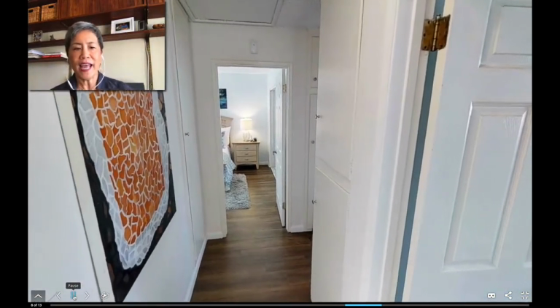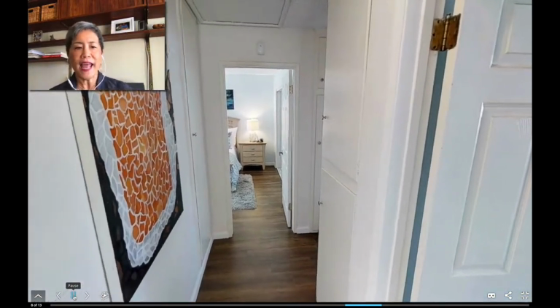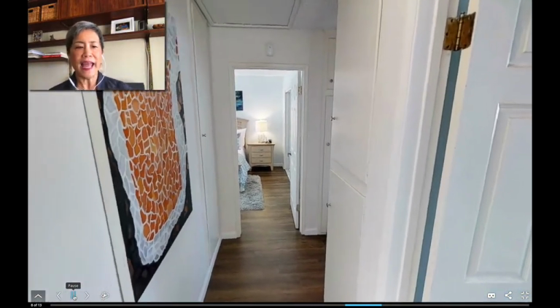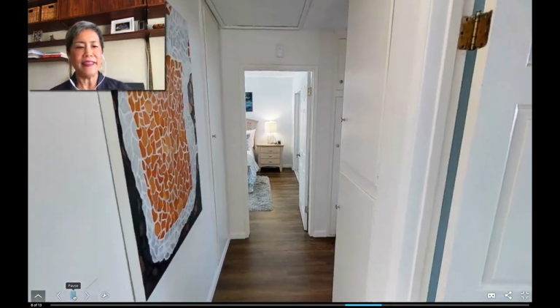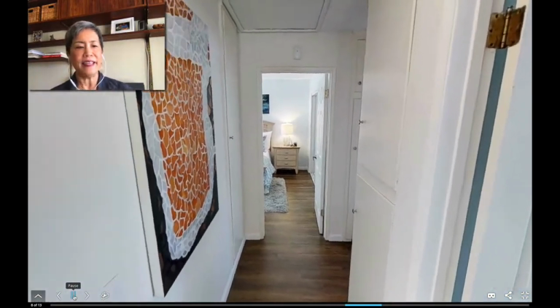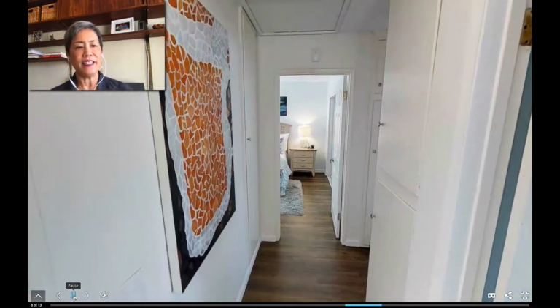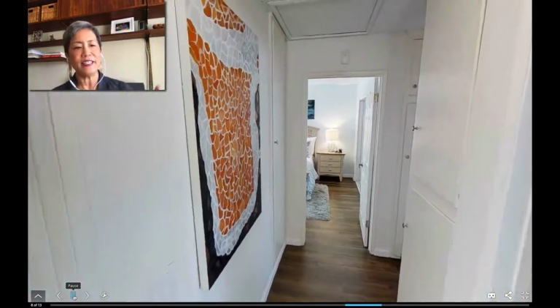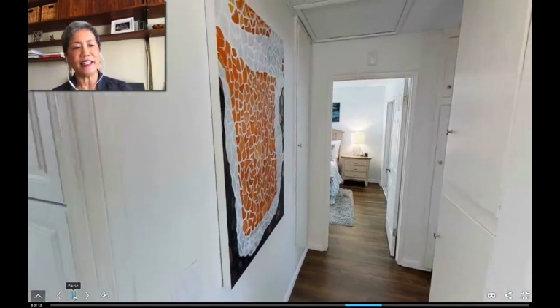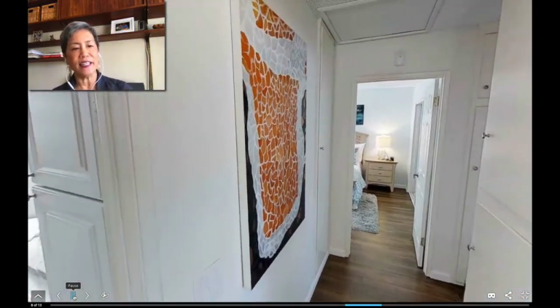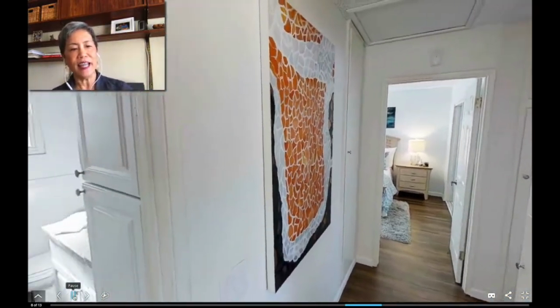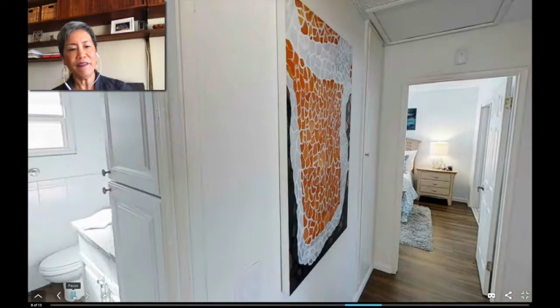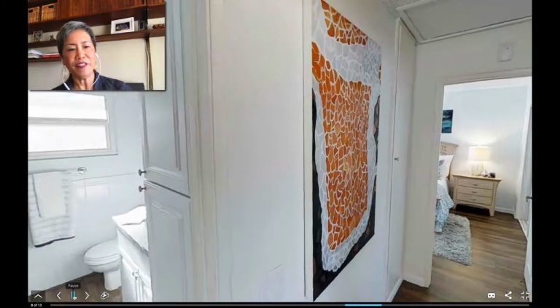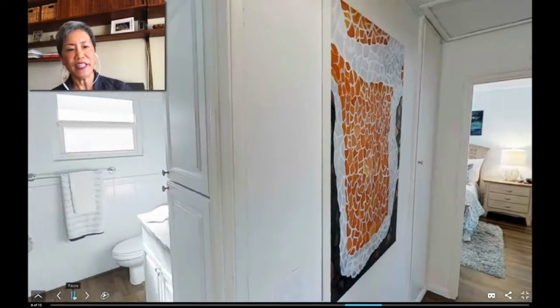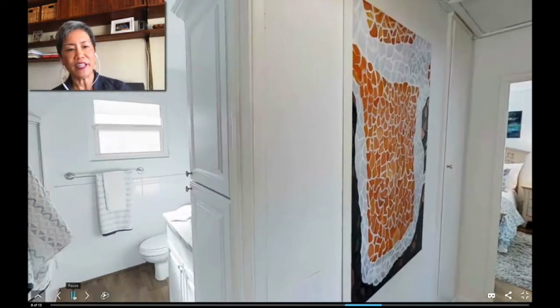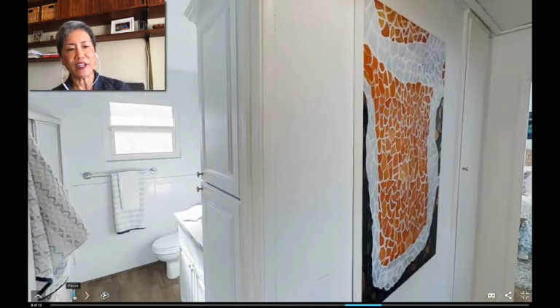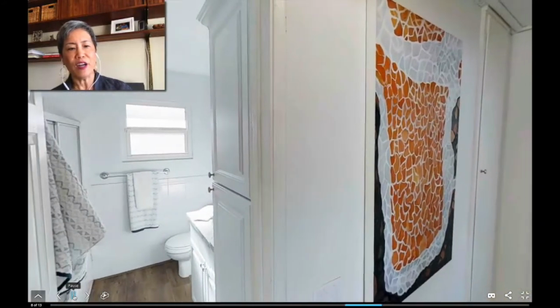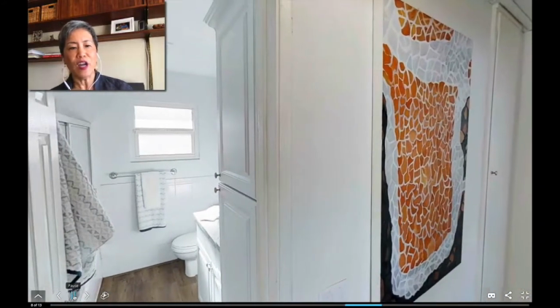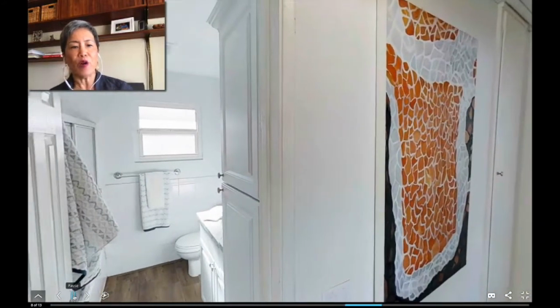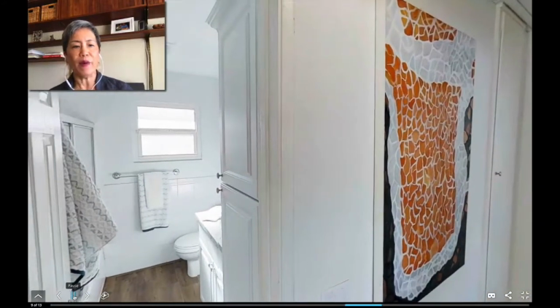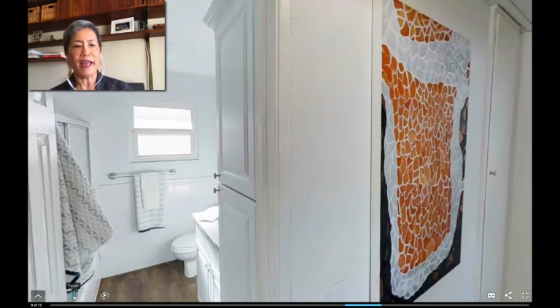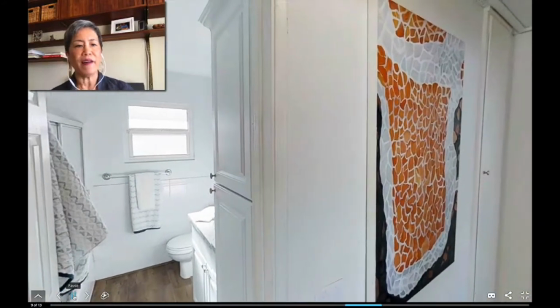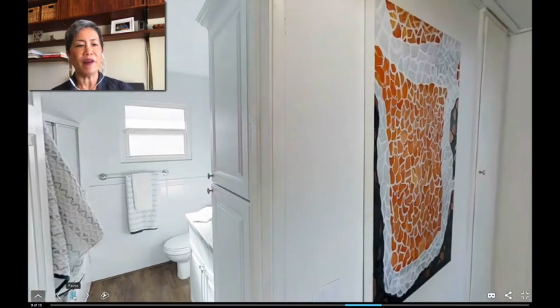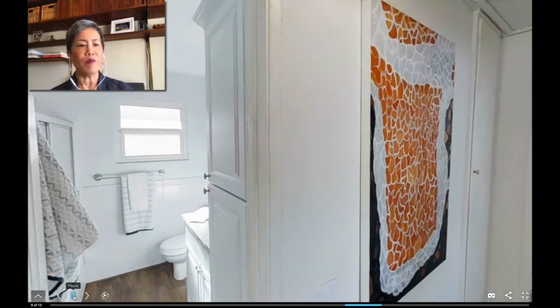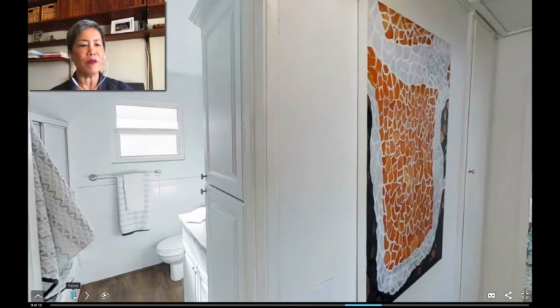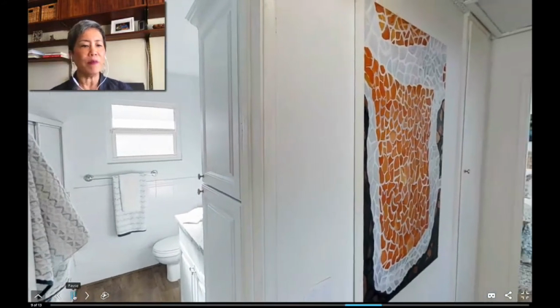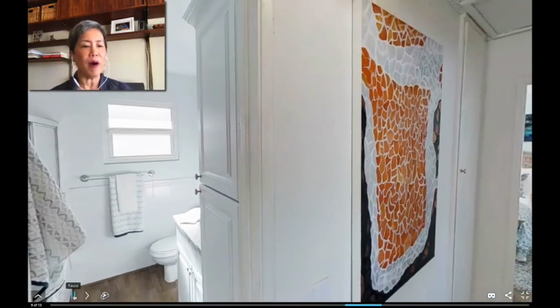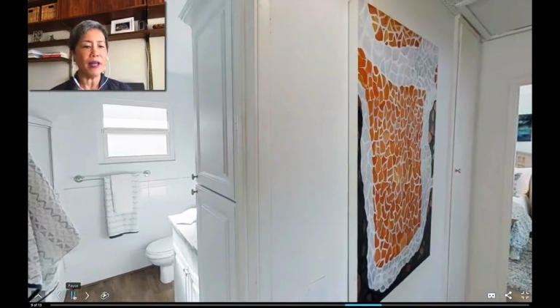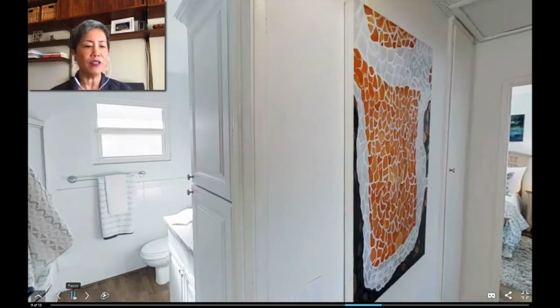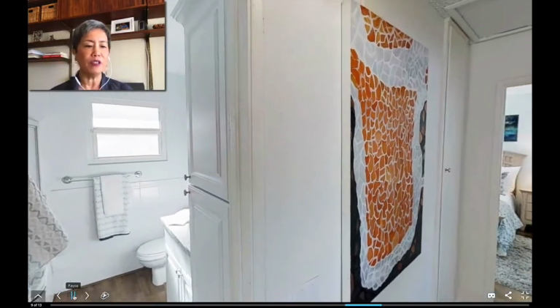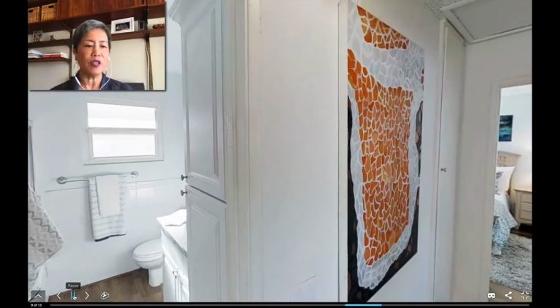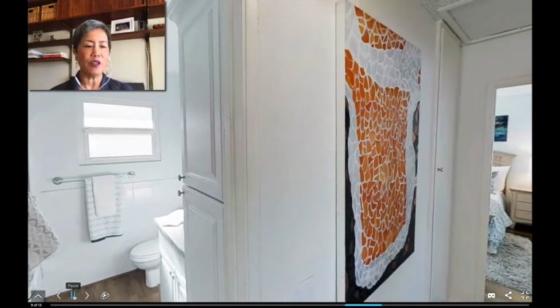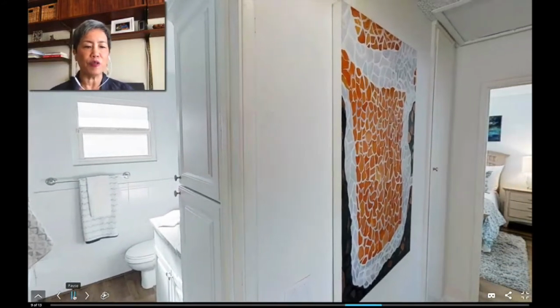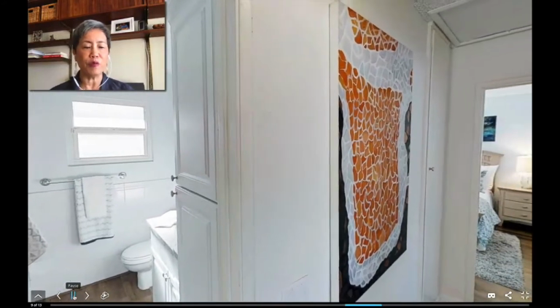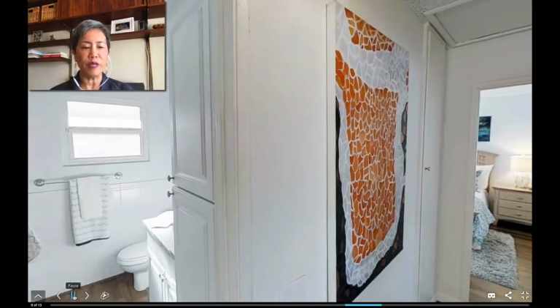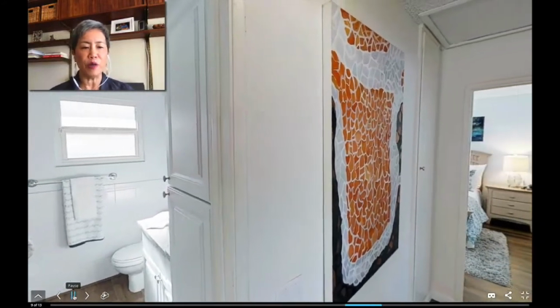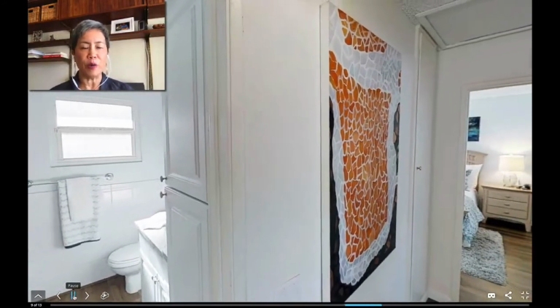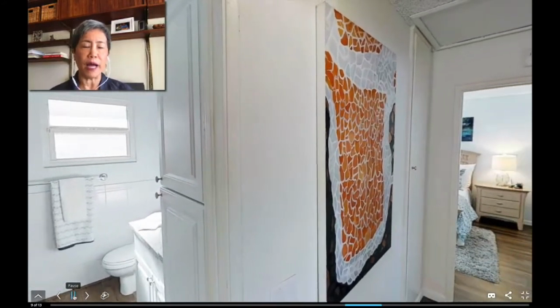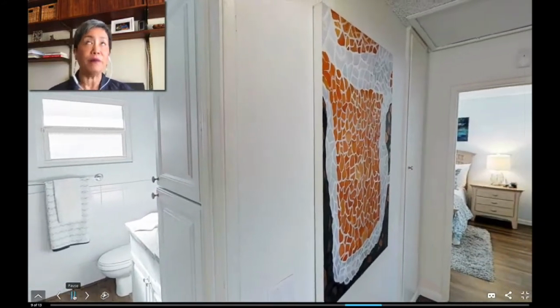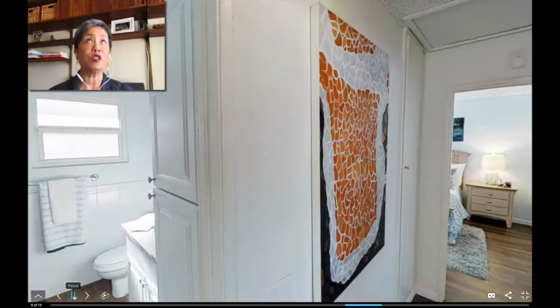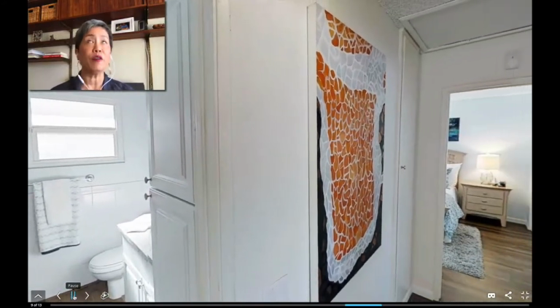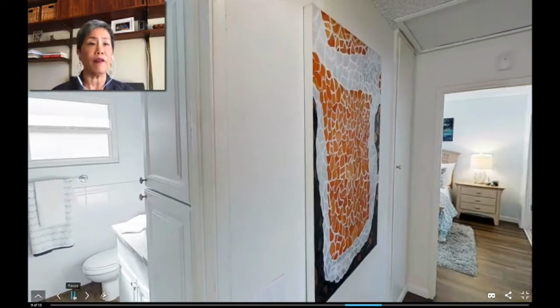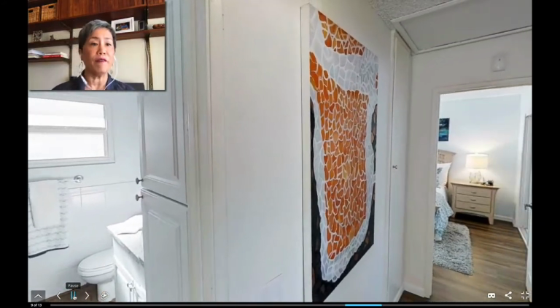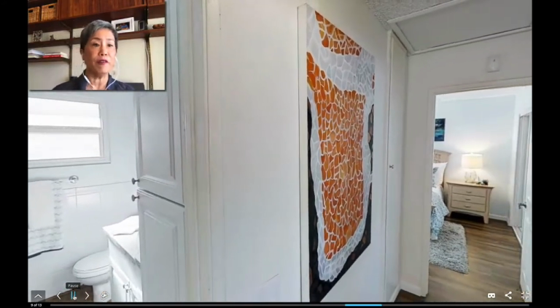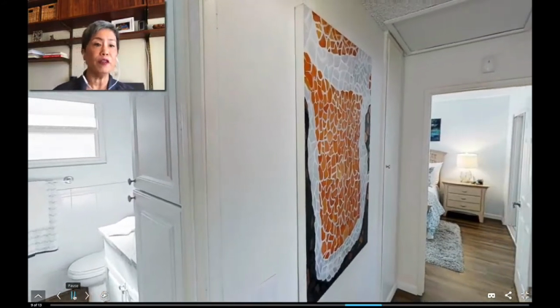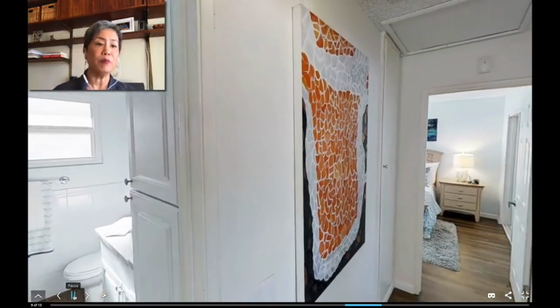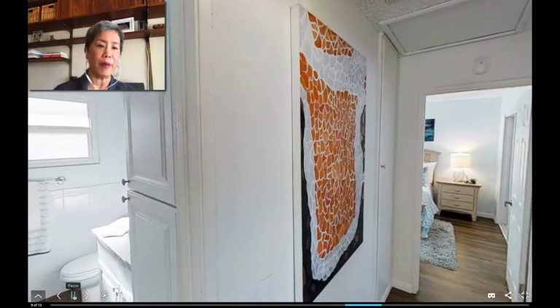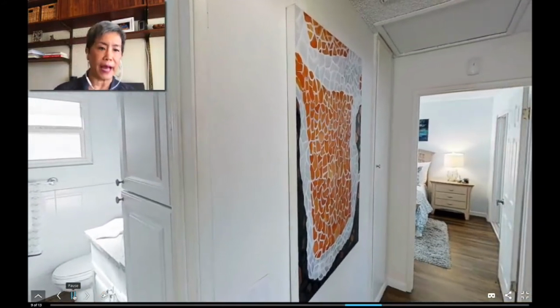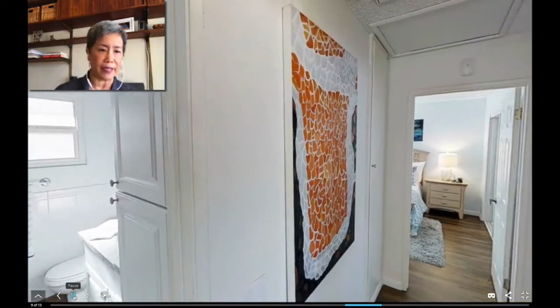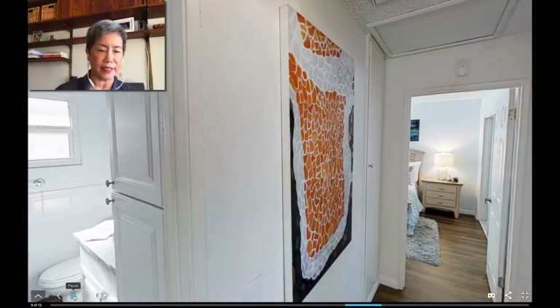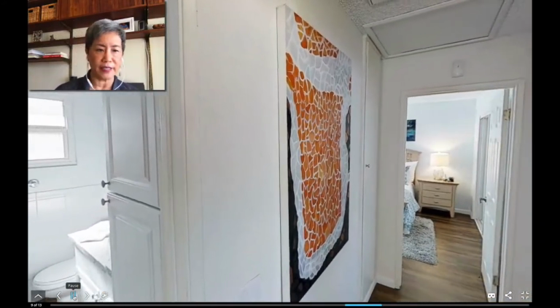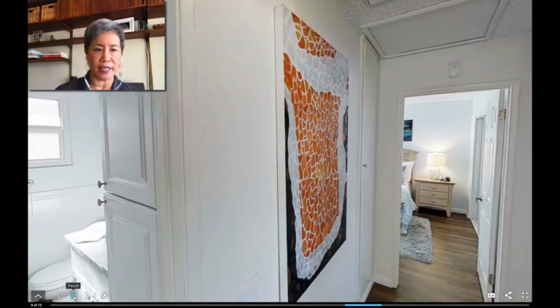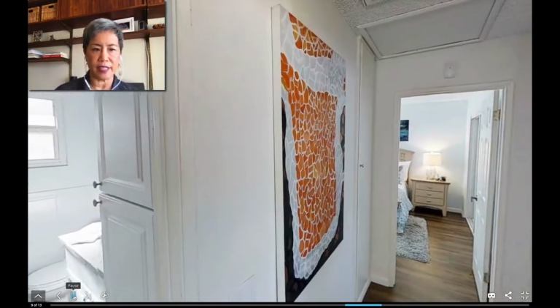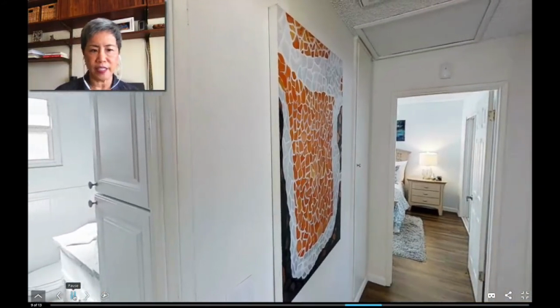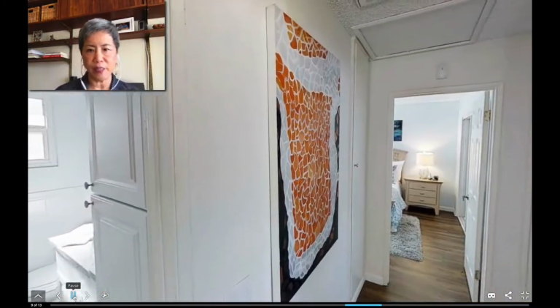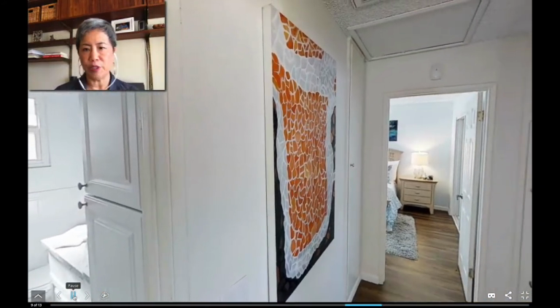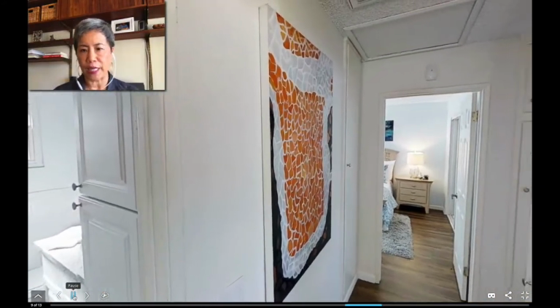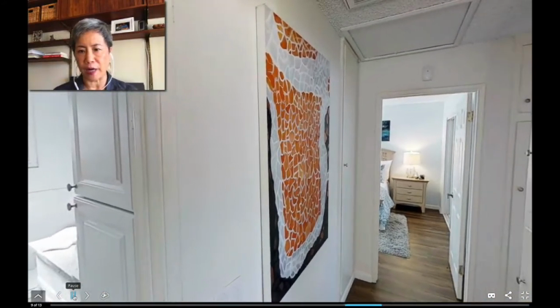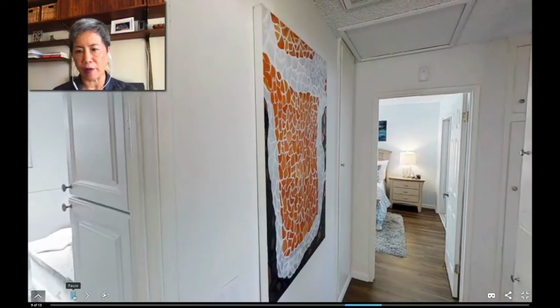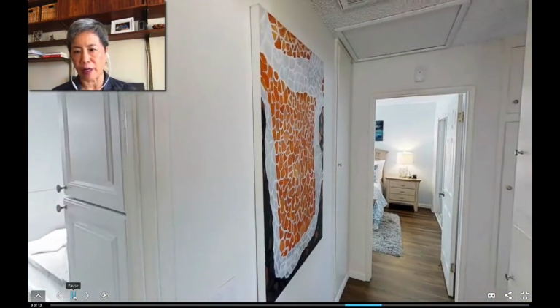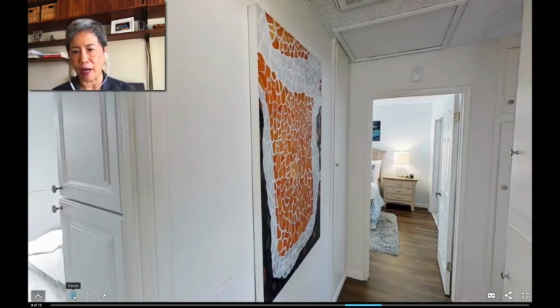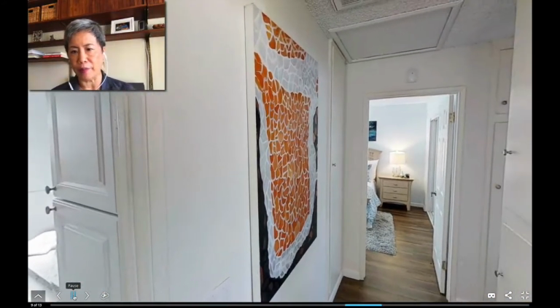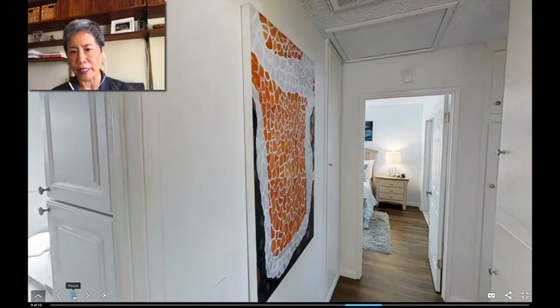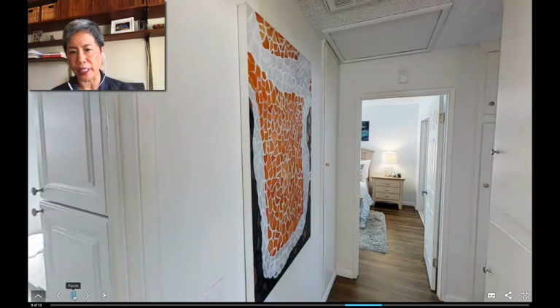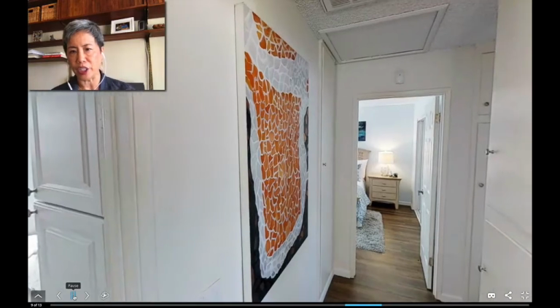And then to the left here we have a remodeled full bath. It's got a tub-shower combination.